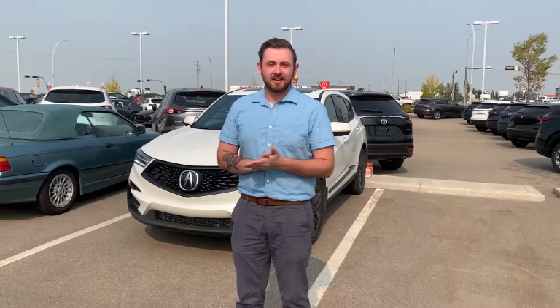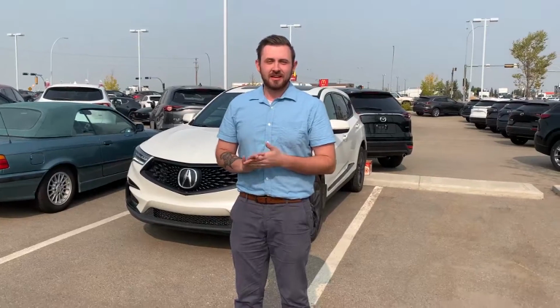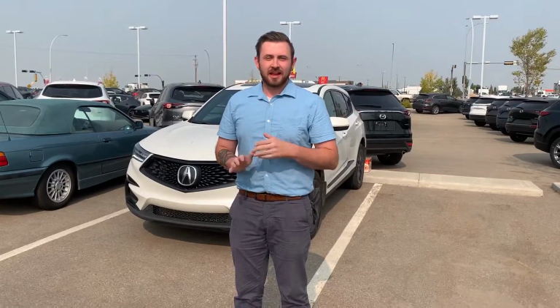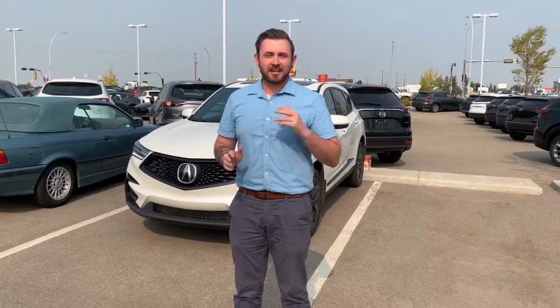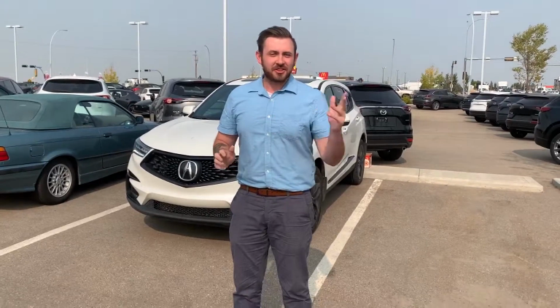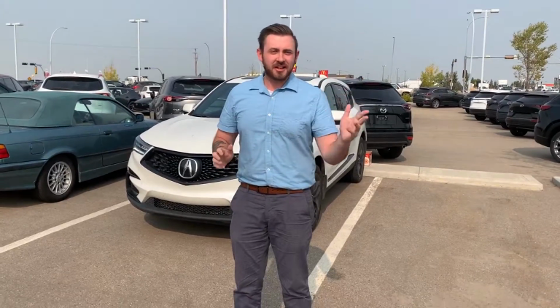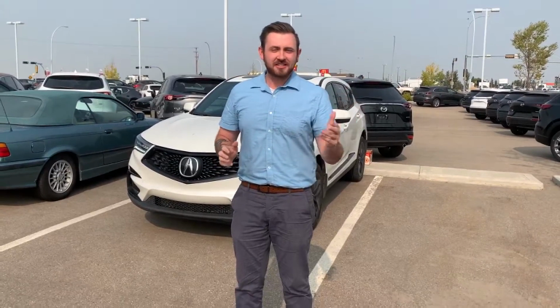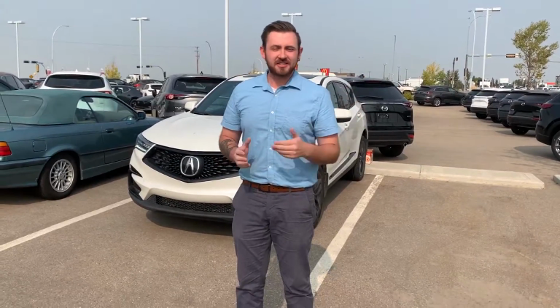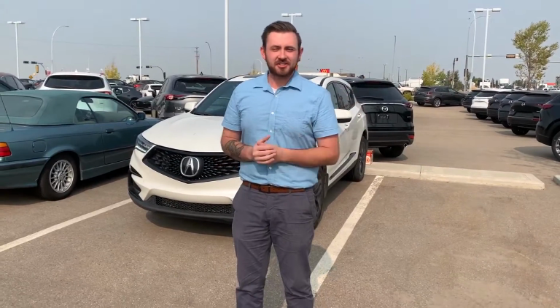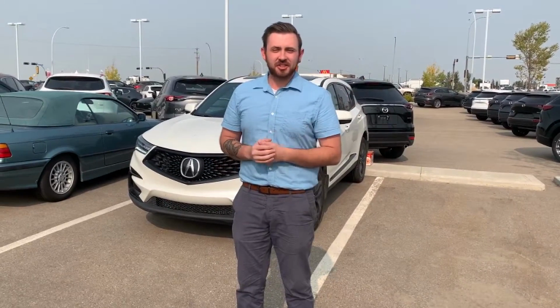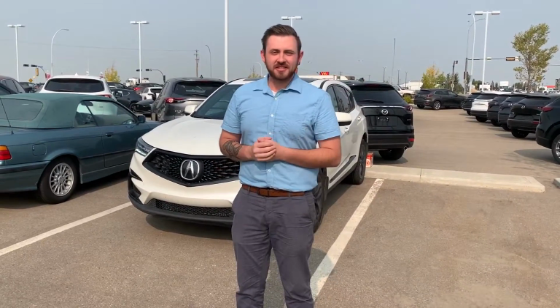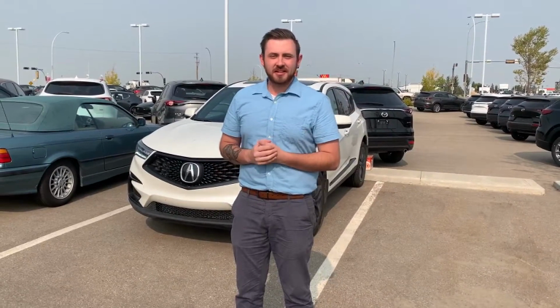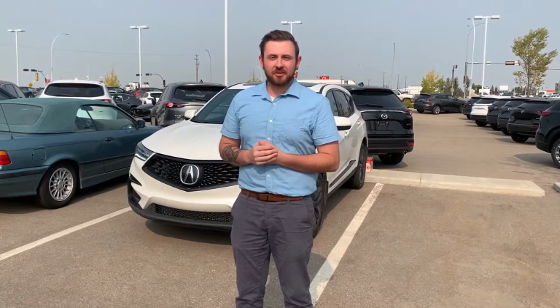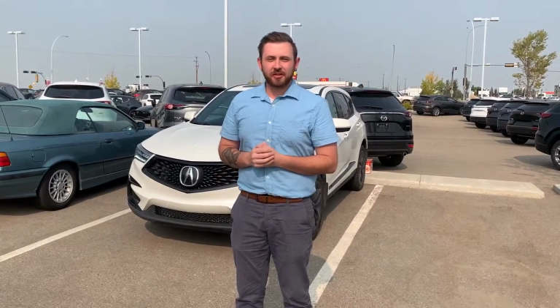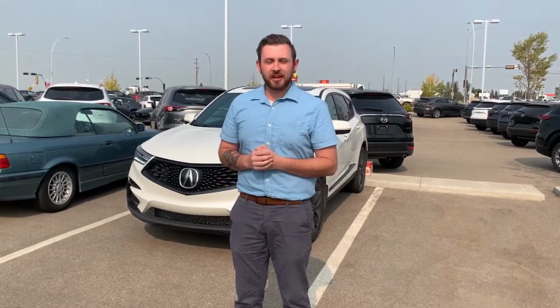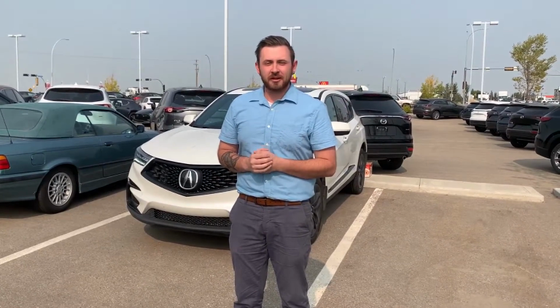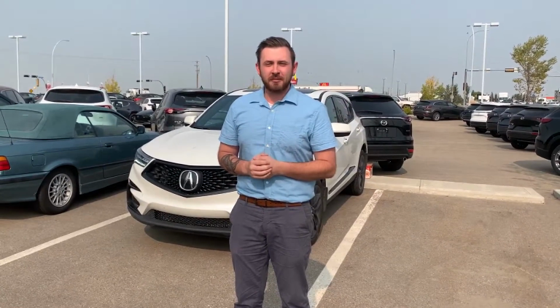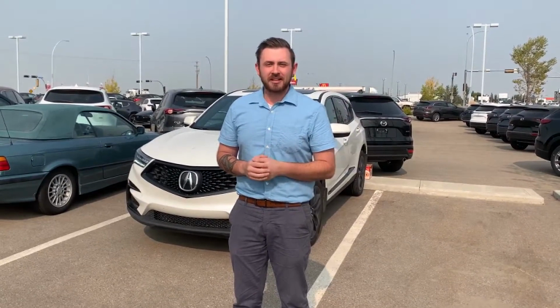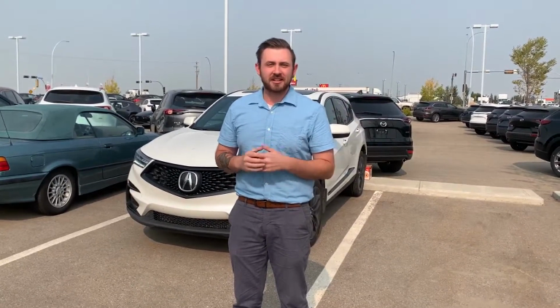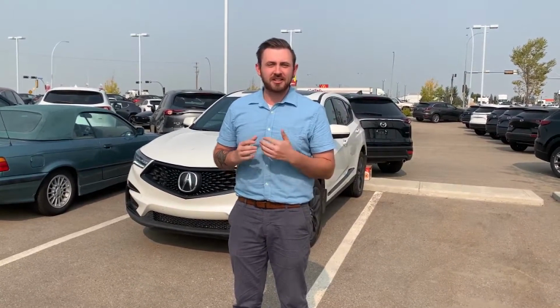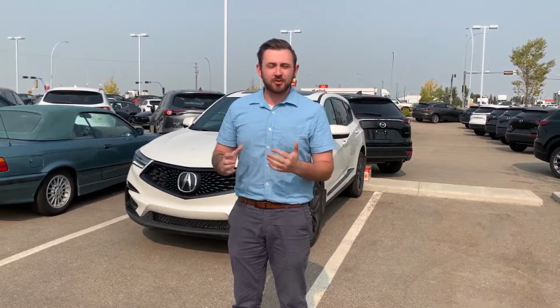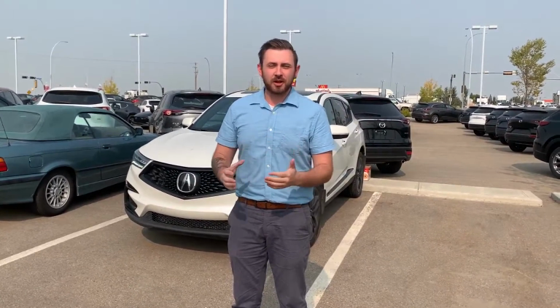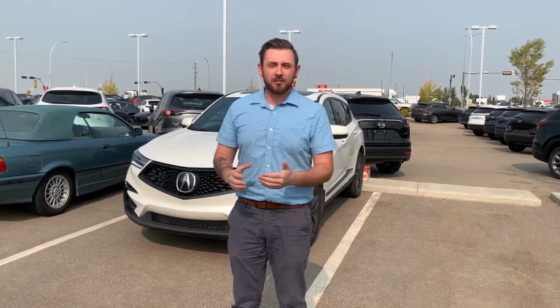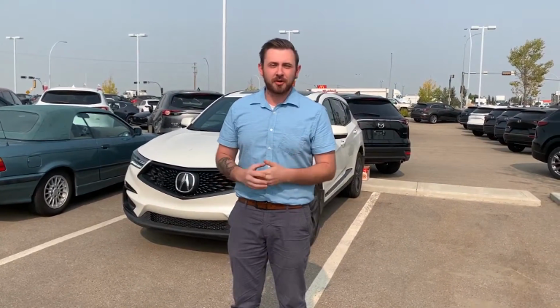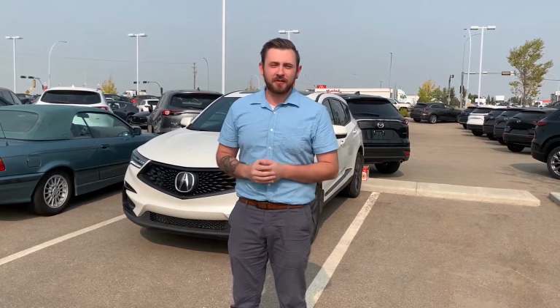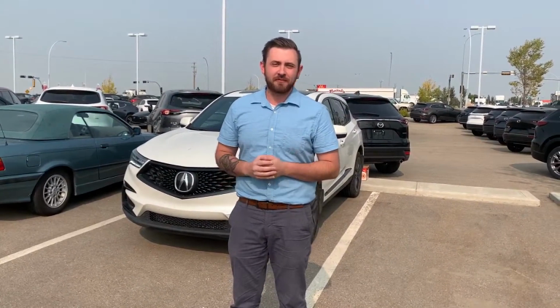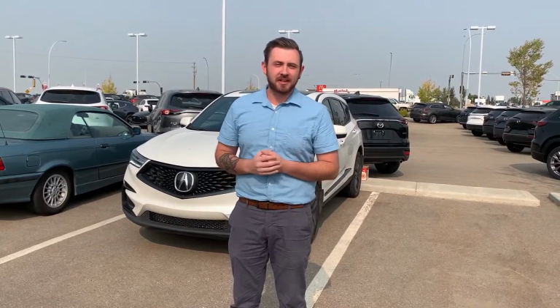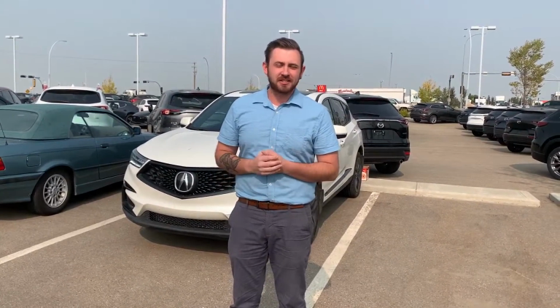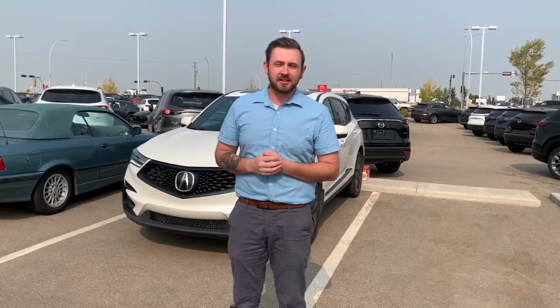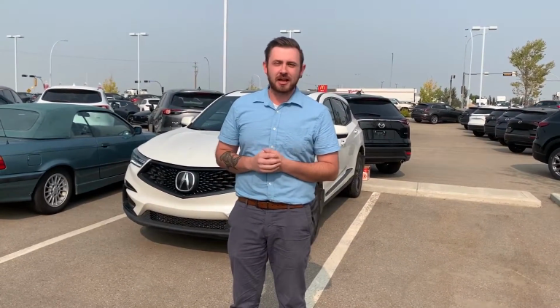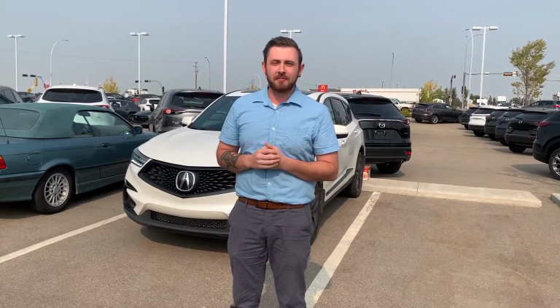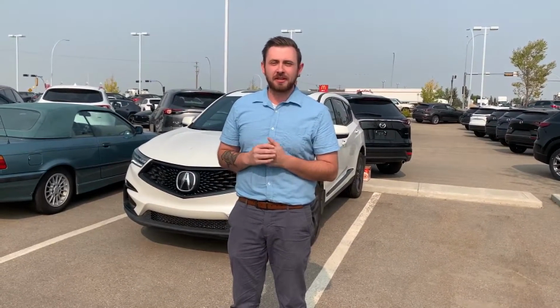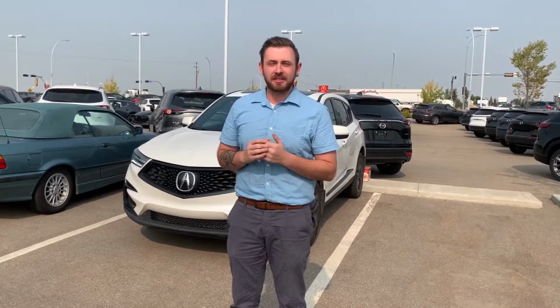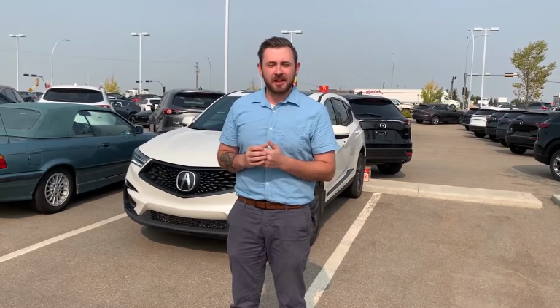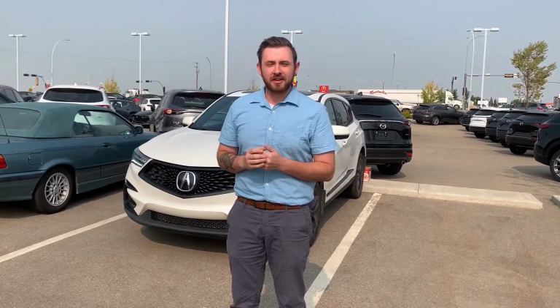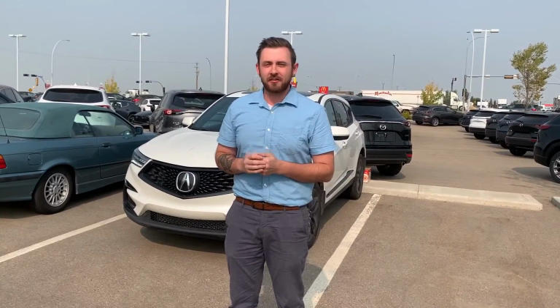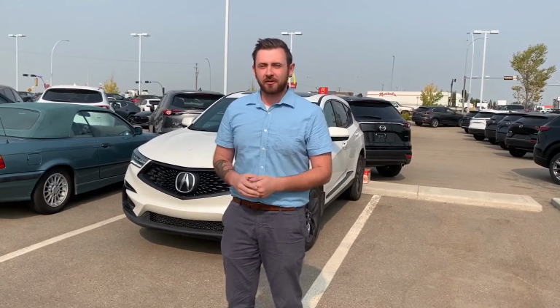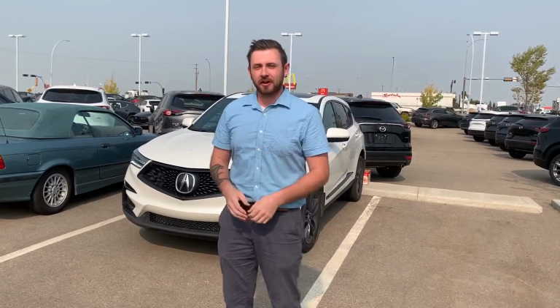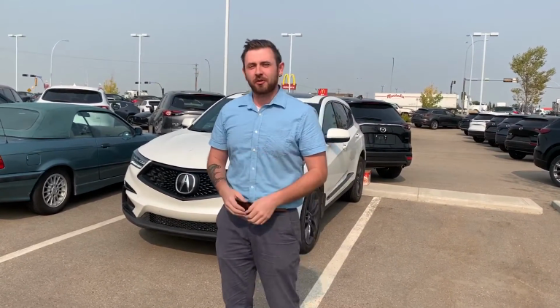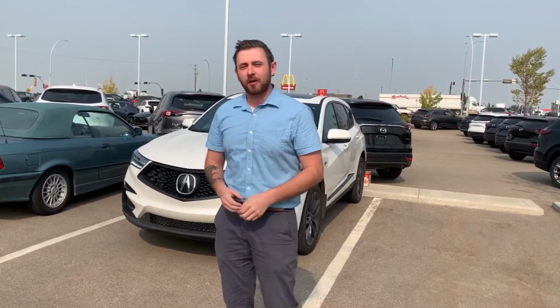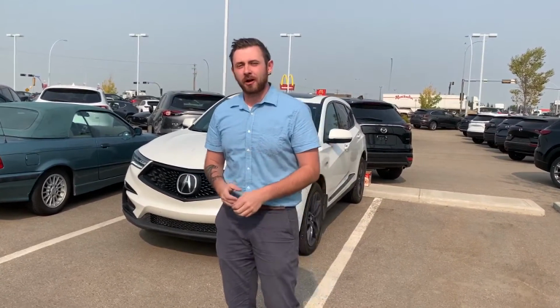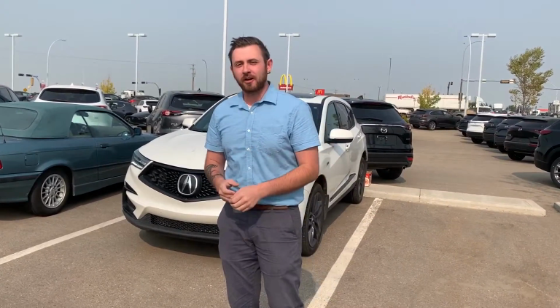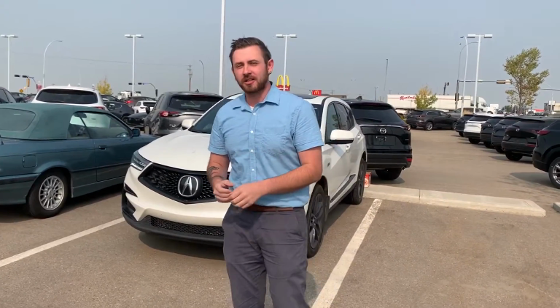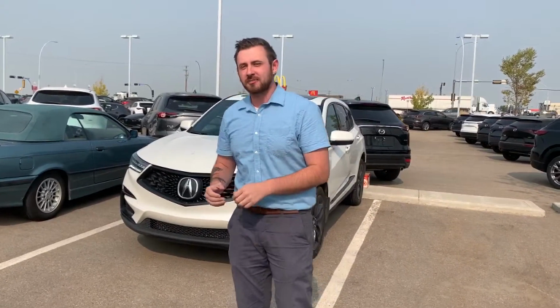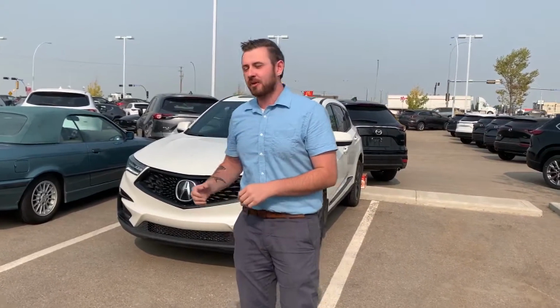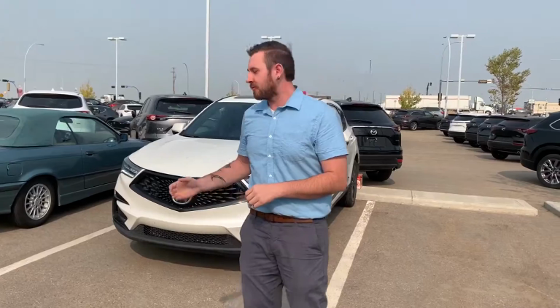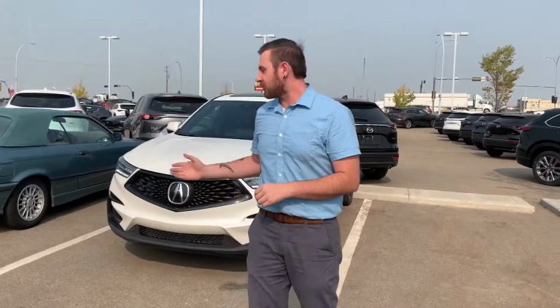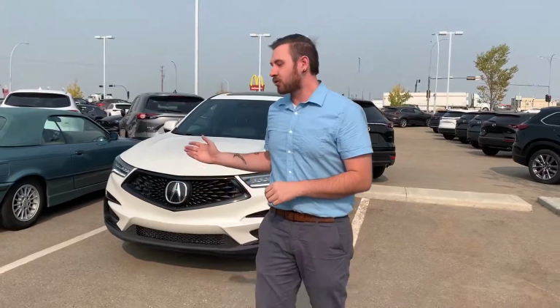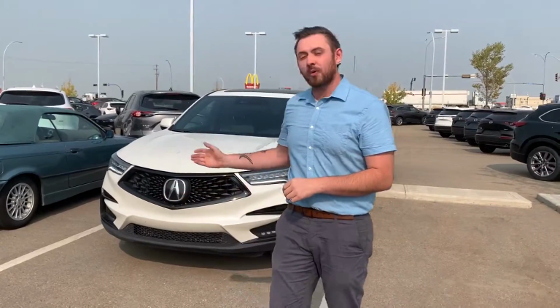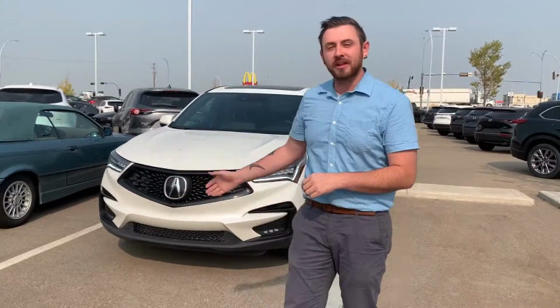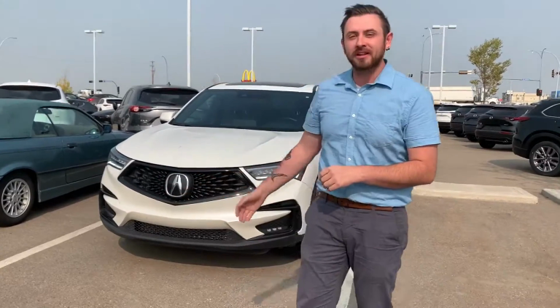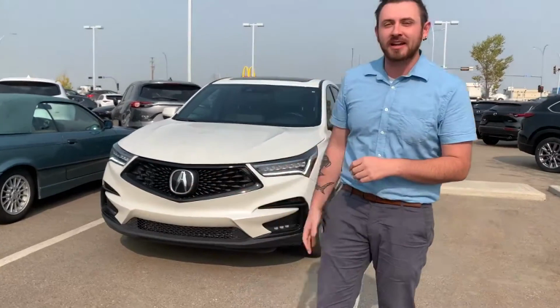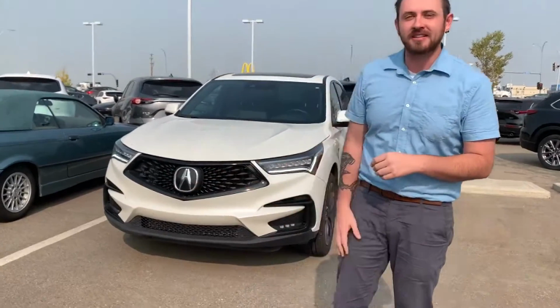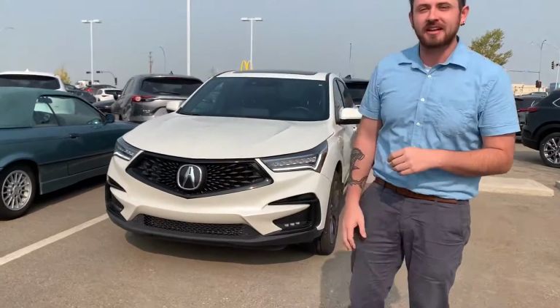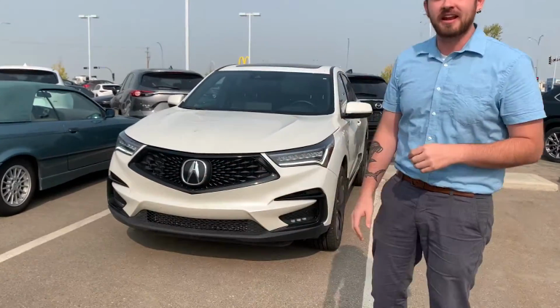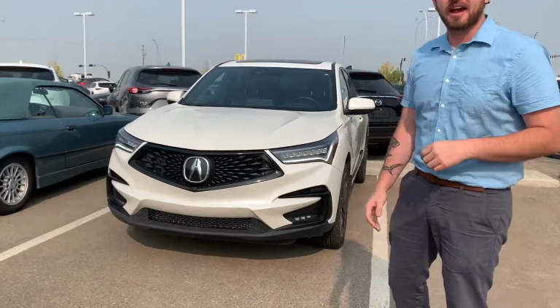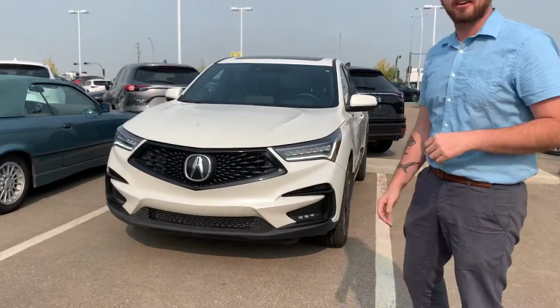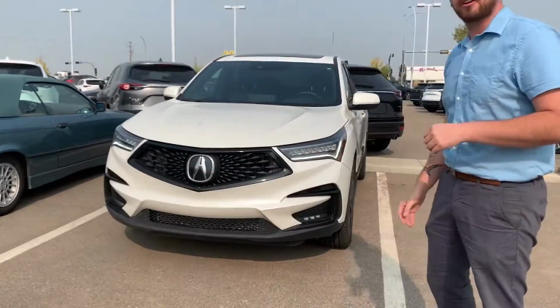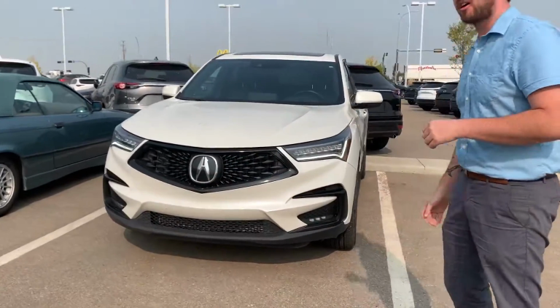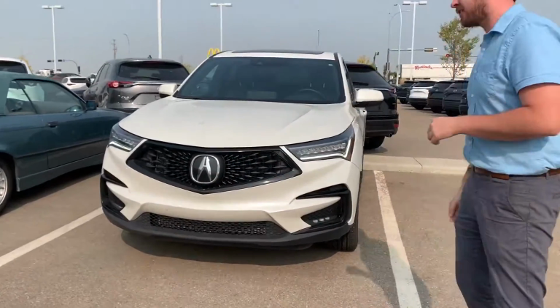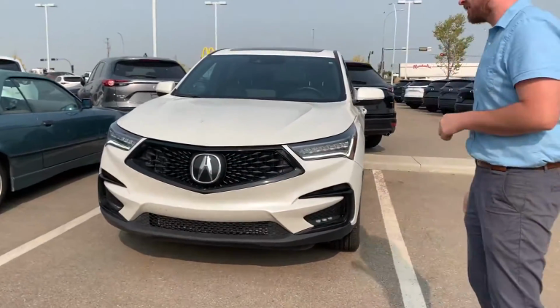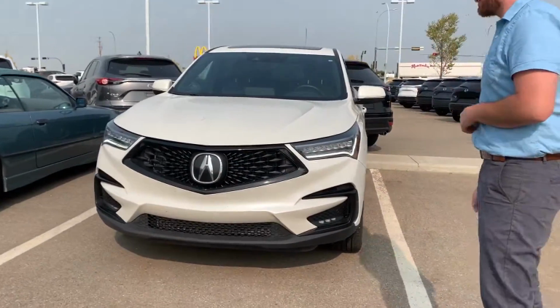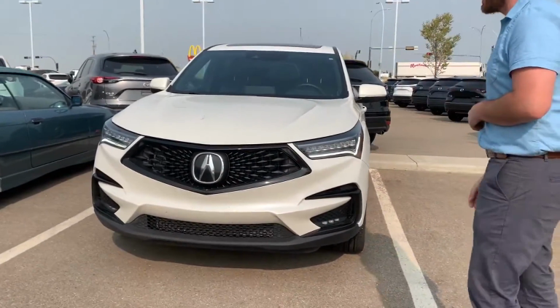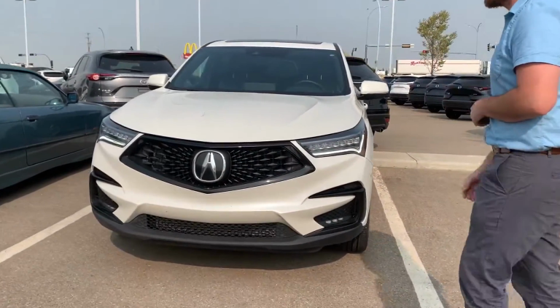Hey Trace, this is Justin here with LA Mads. I just wanted to put a face to the name and thank you for inquiring on this beautiful 2019 Acura RDX.